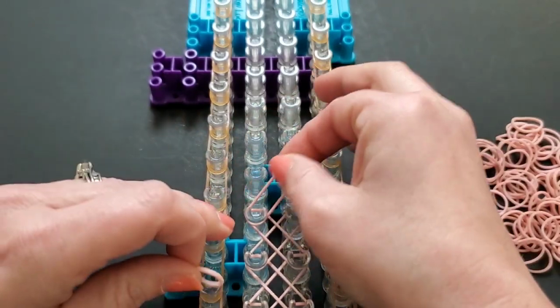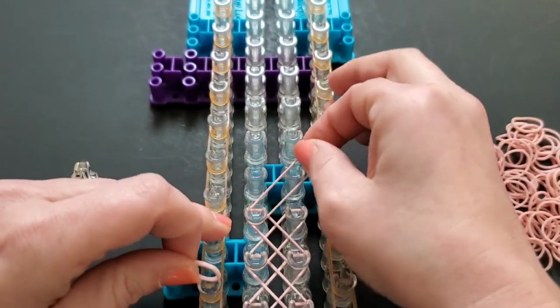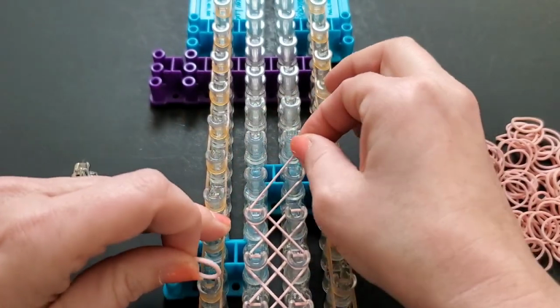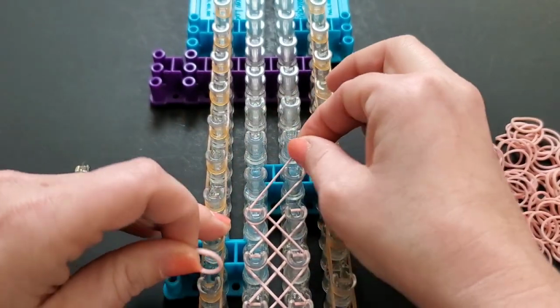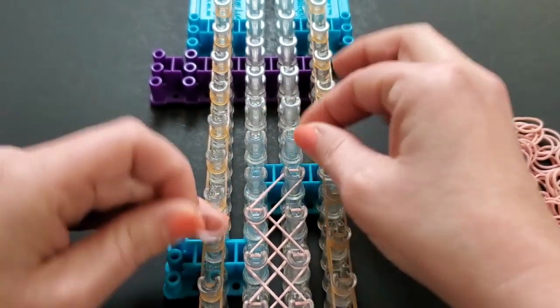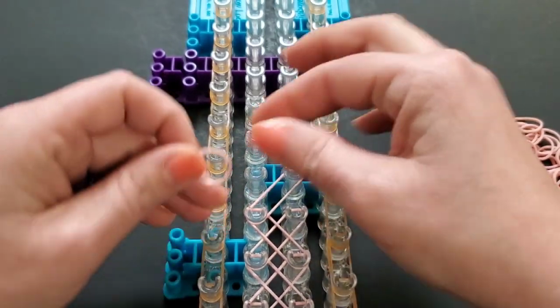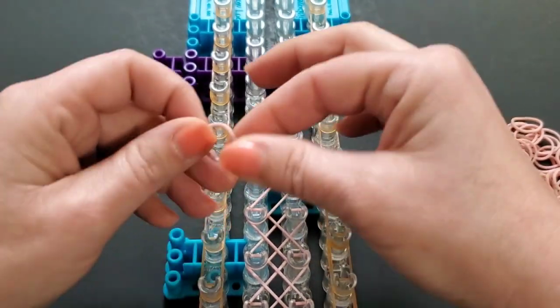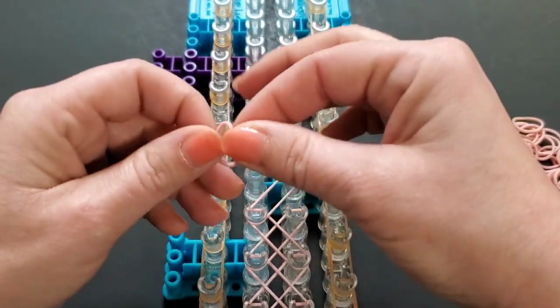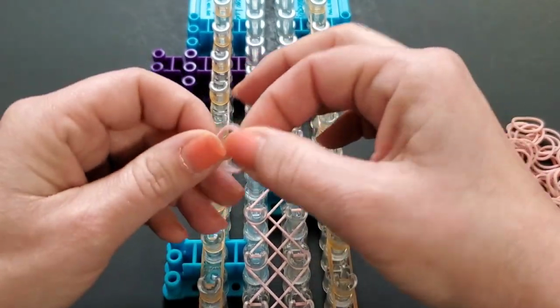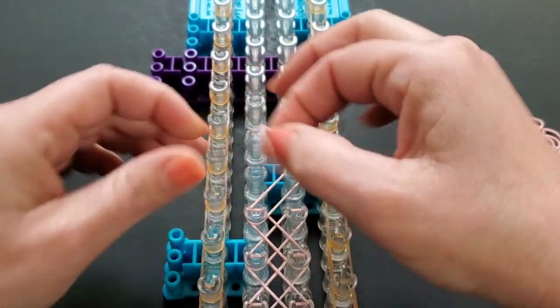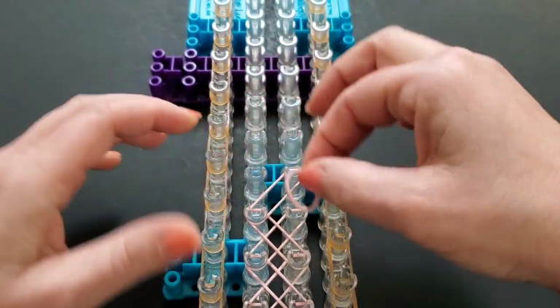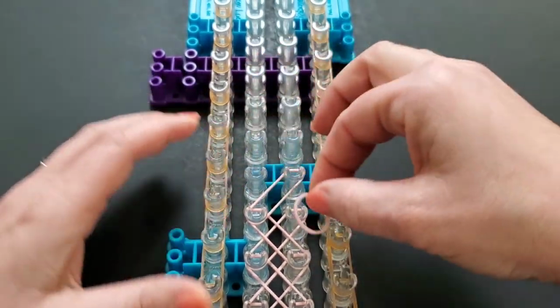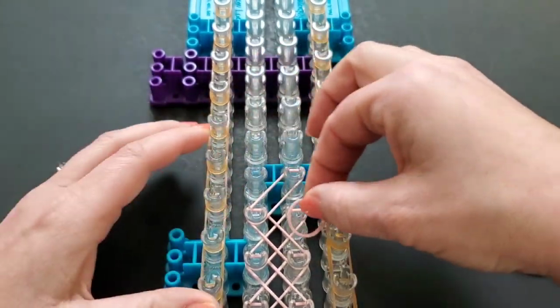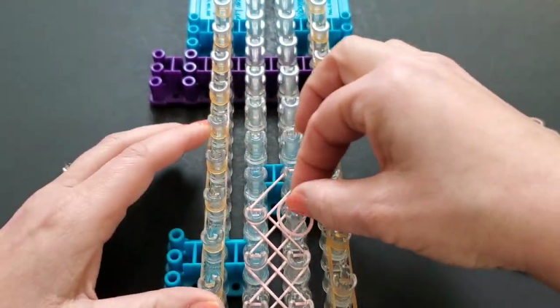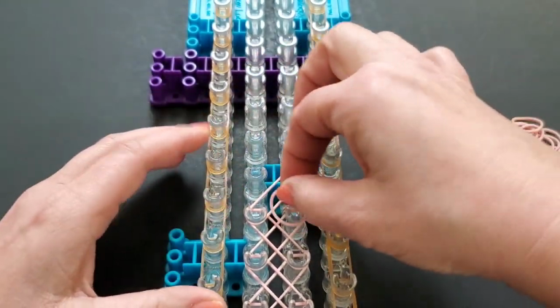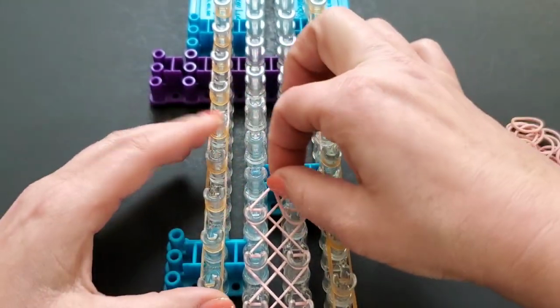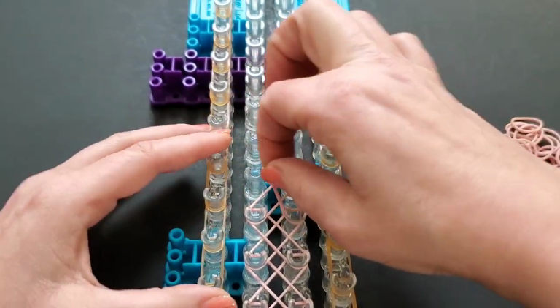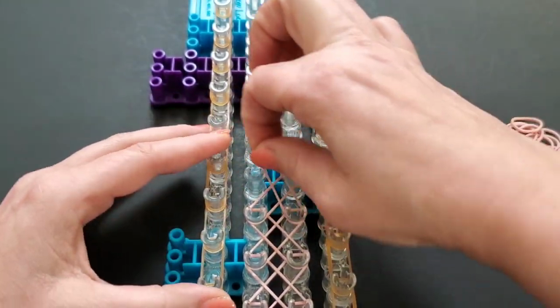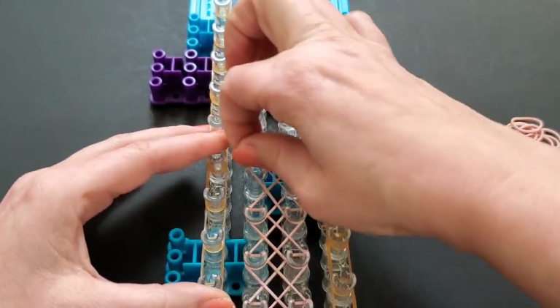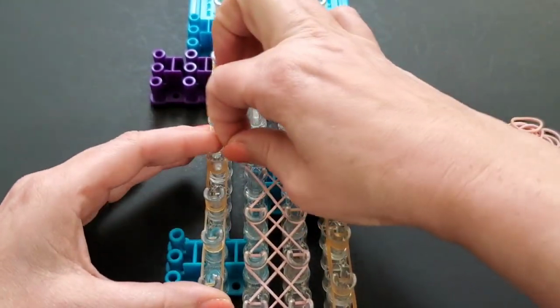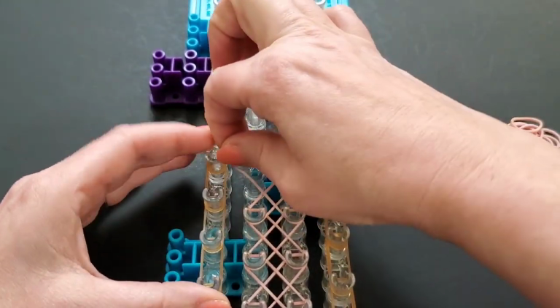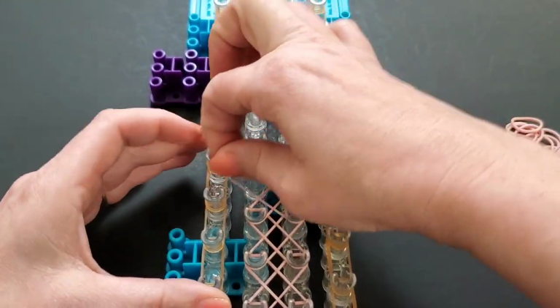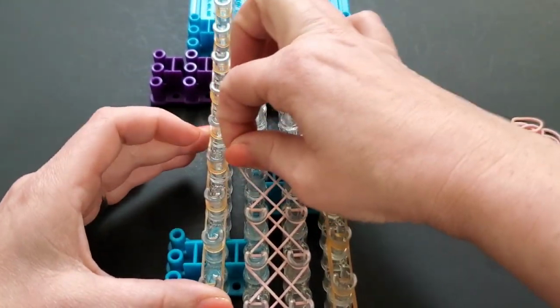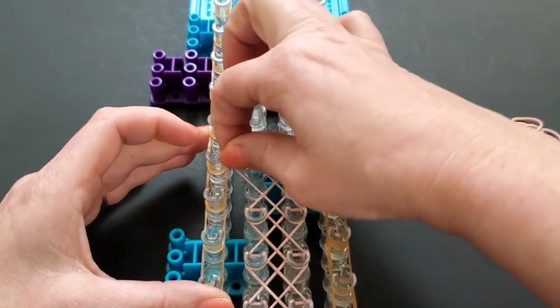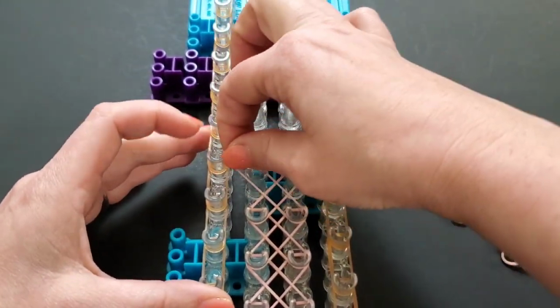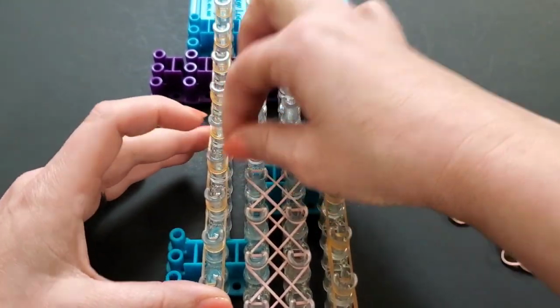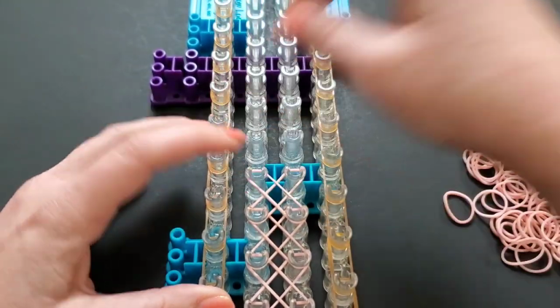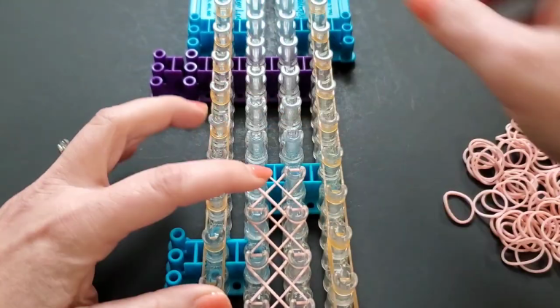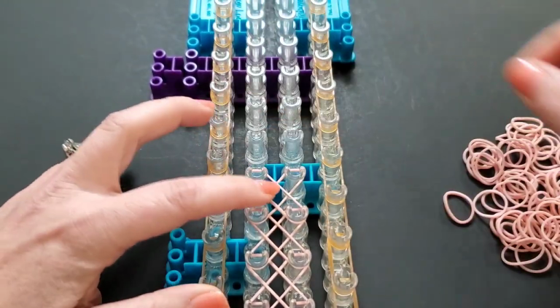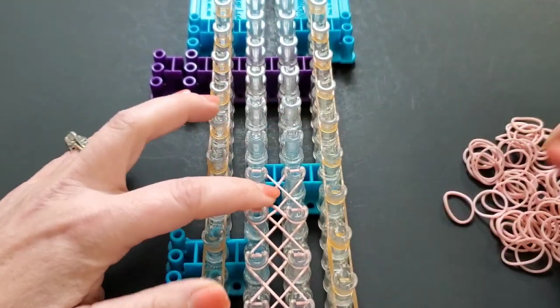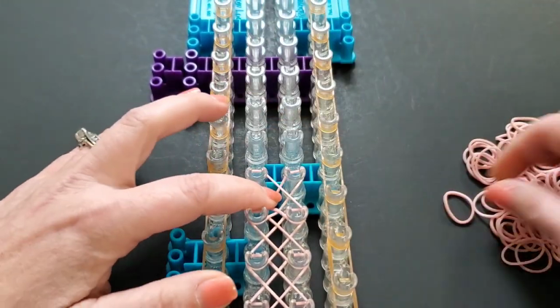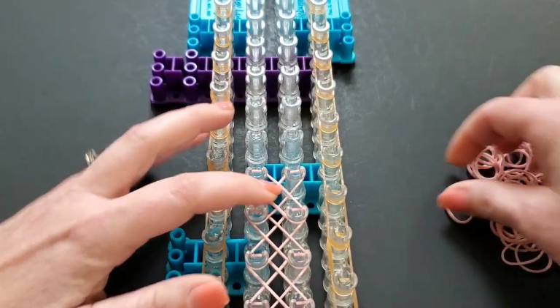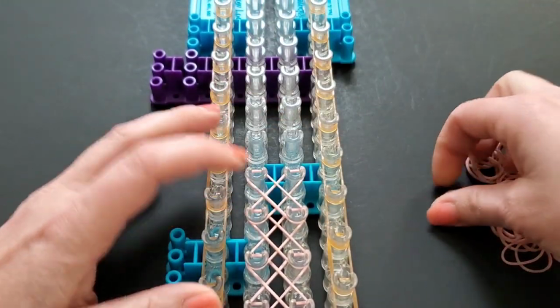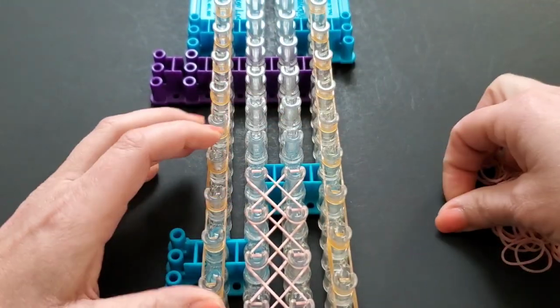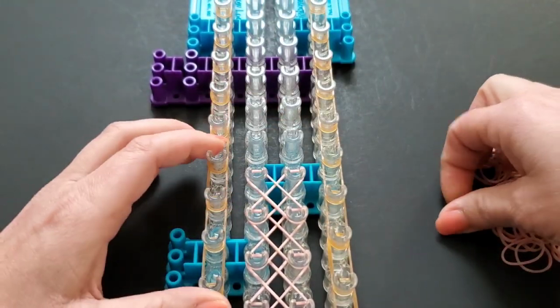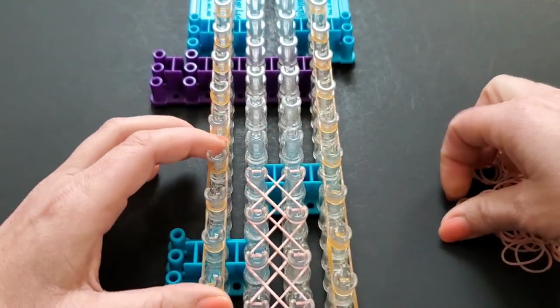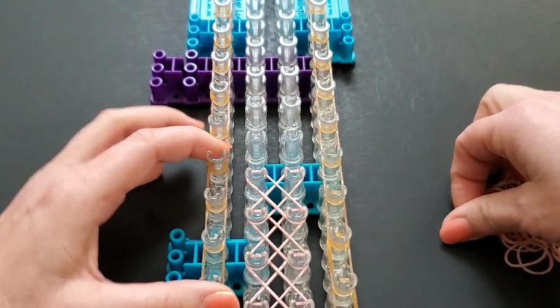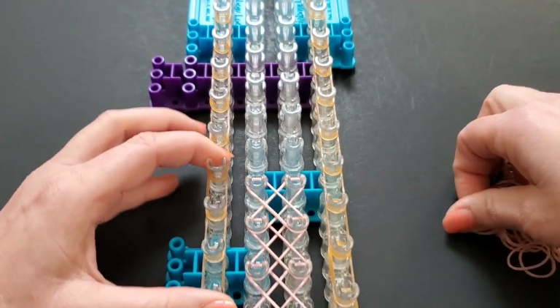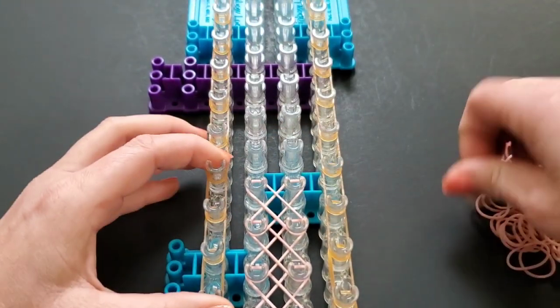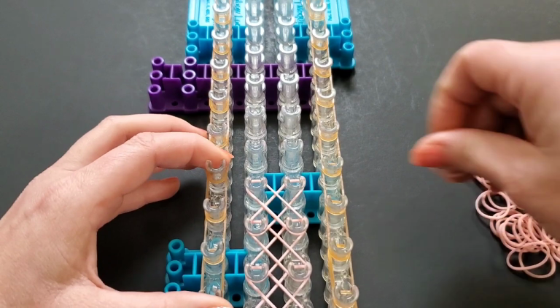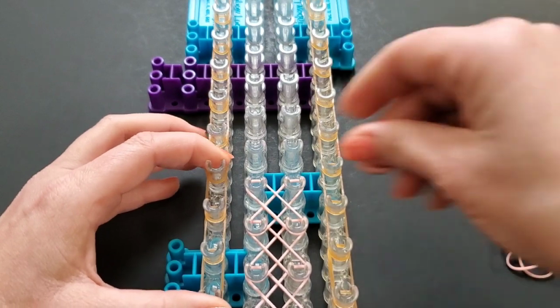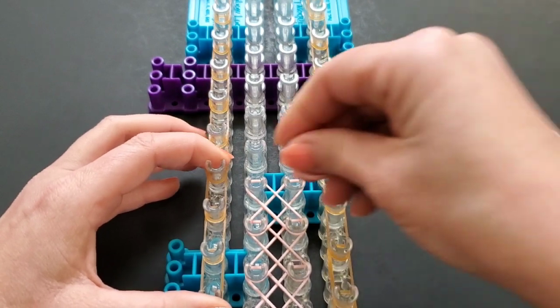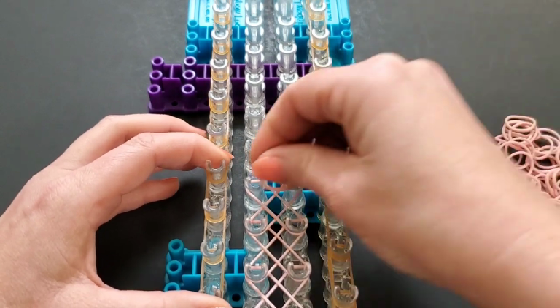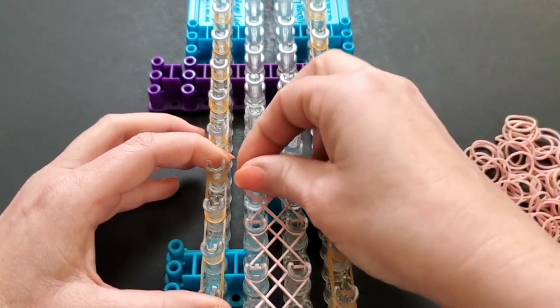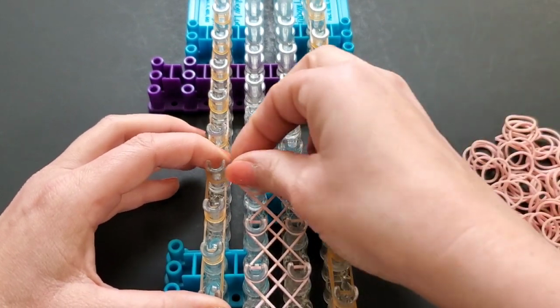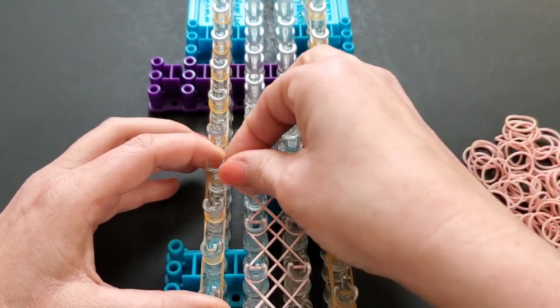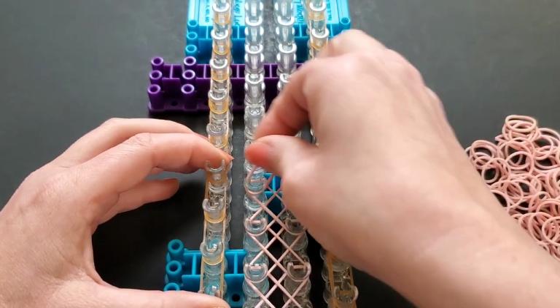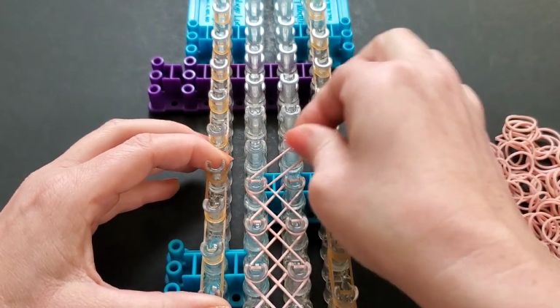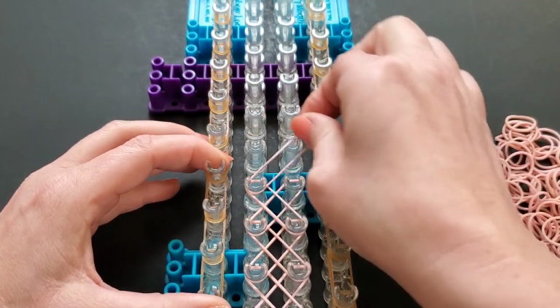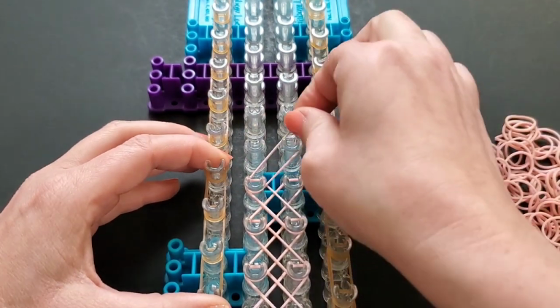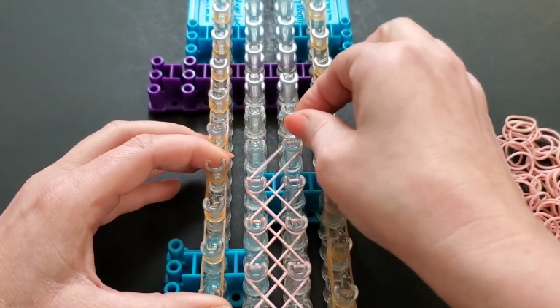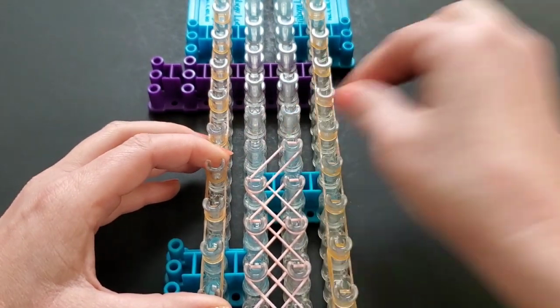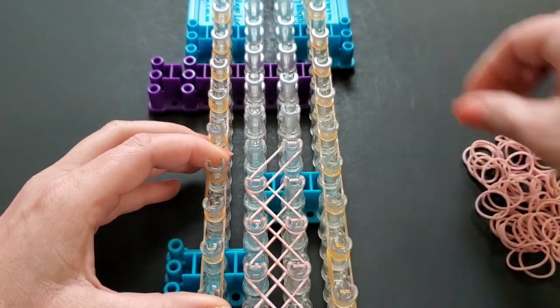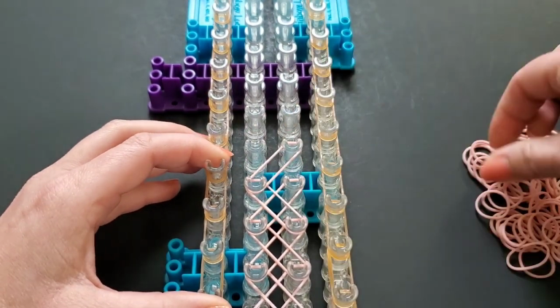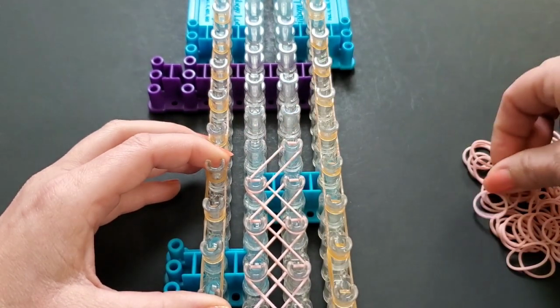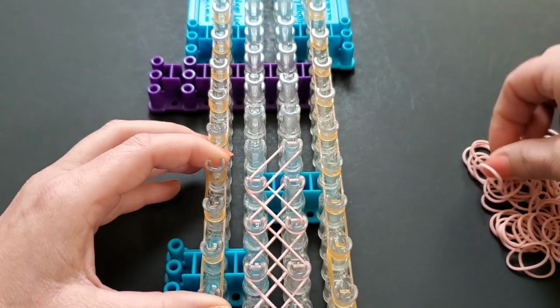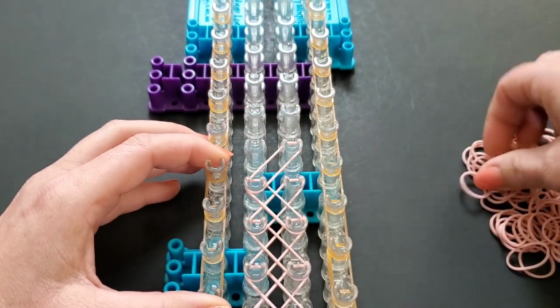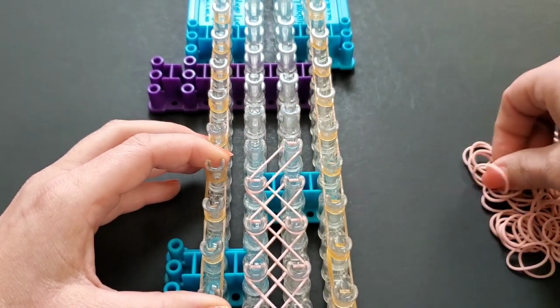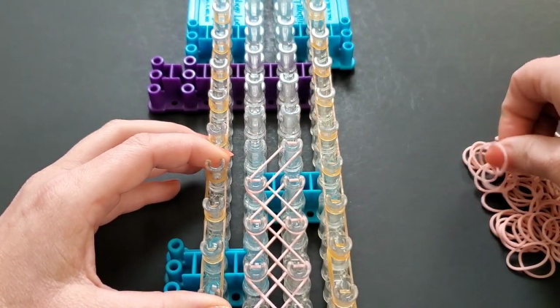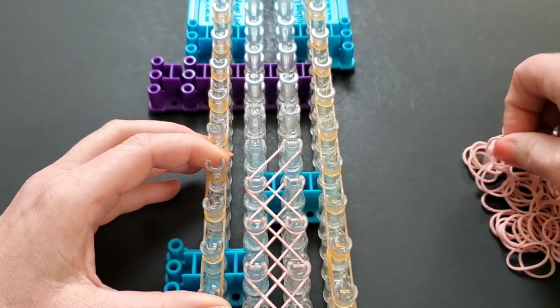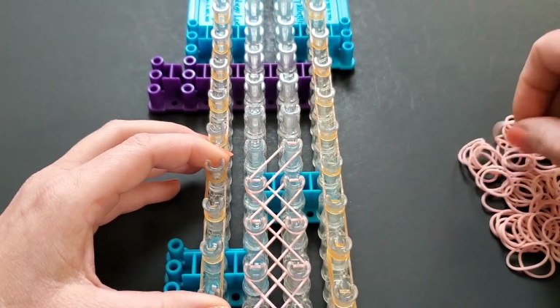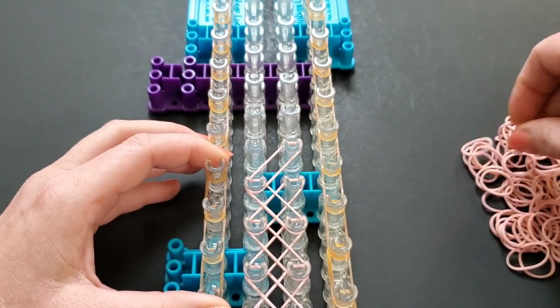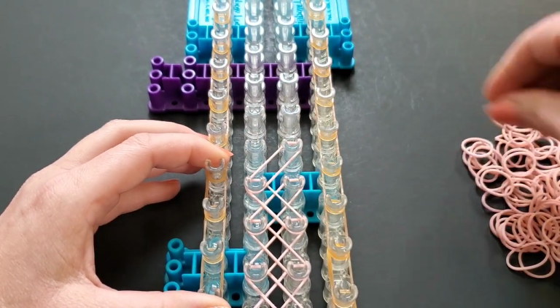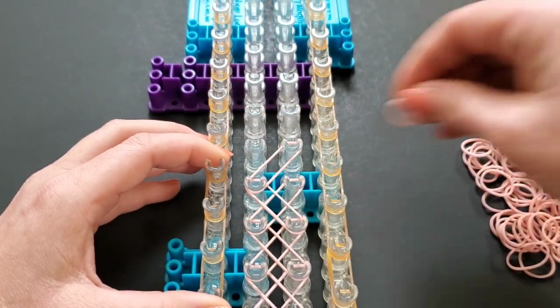We will lay these all the way to the top, up to the border where we brought it in.